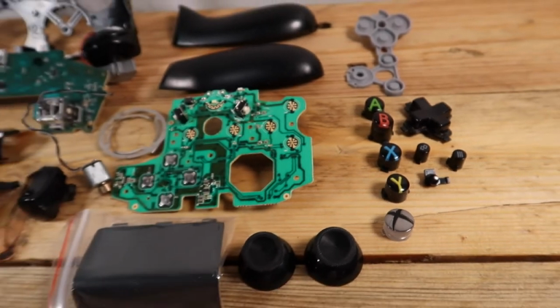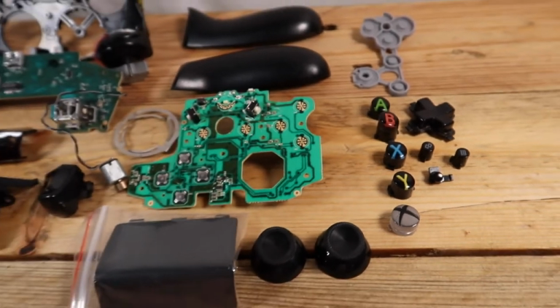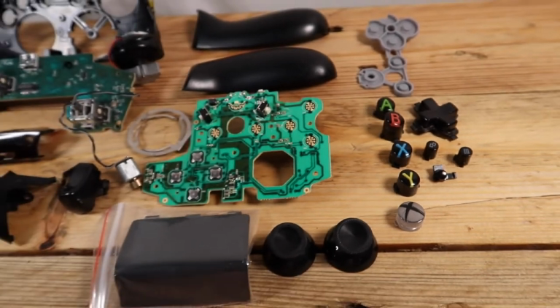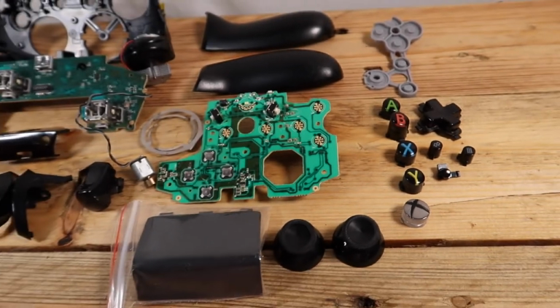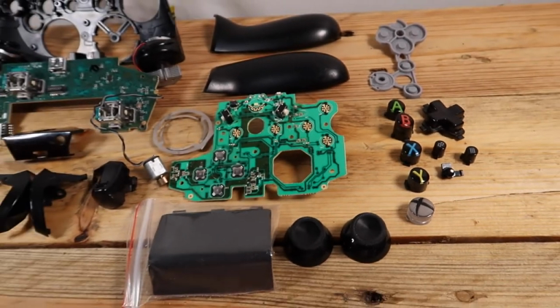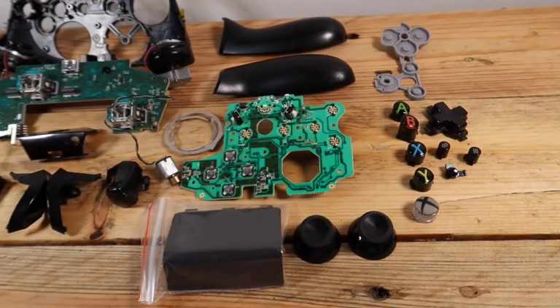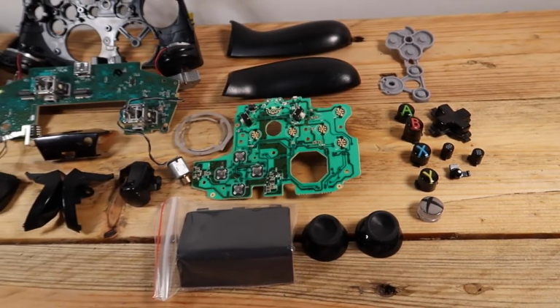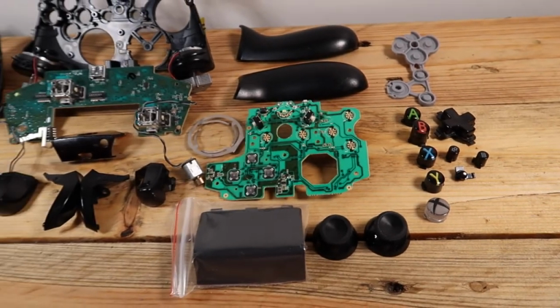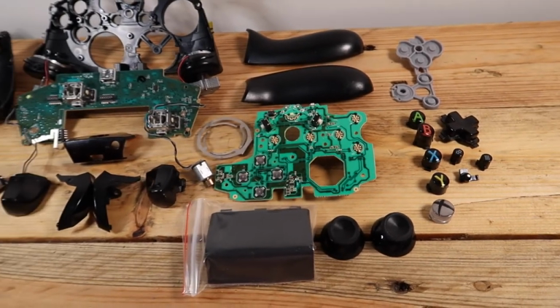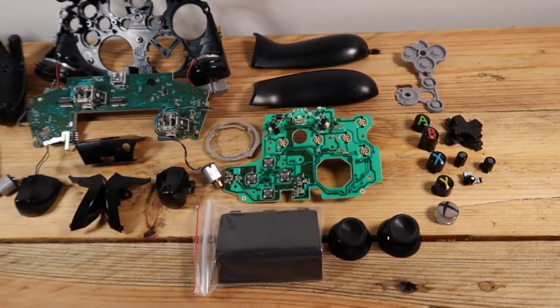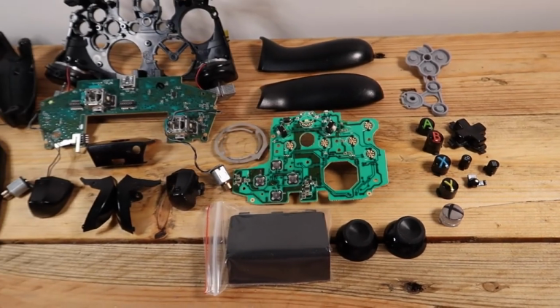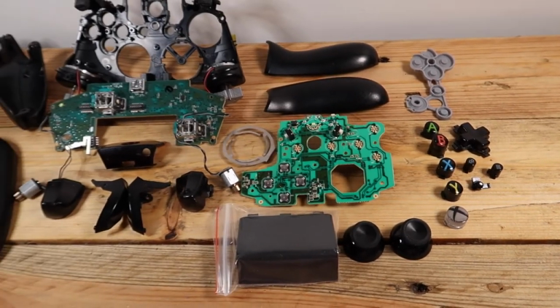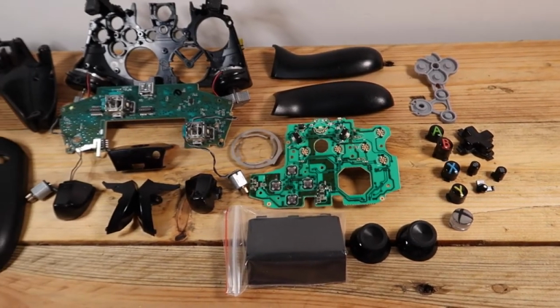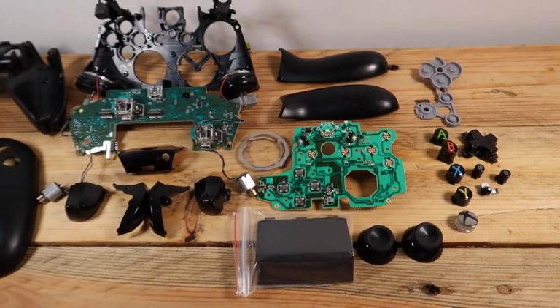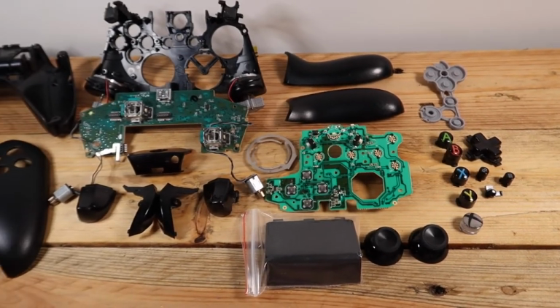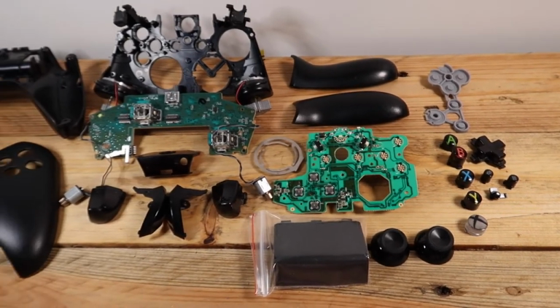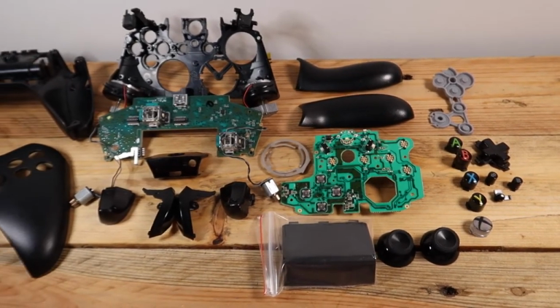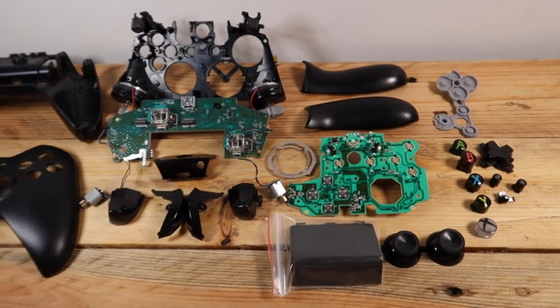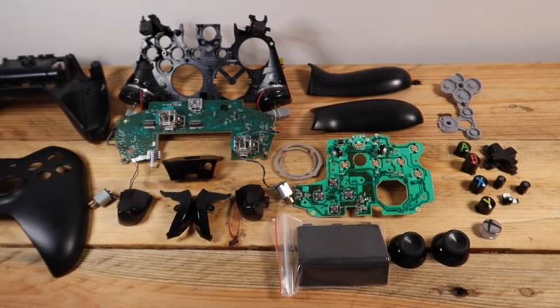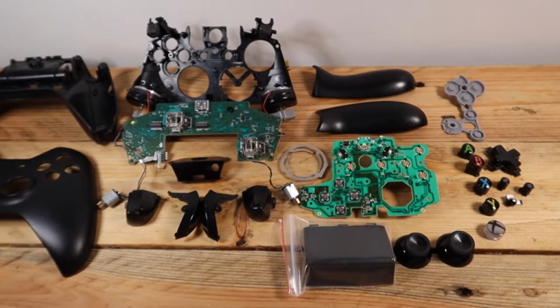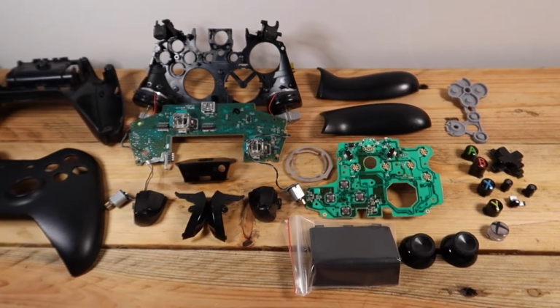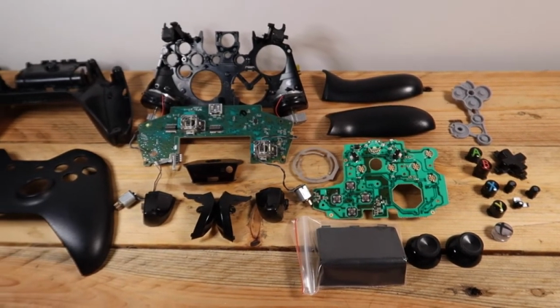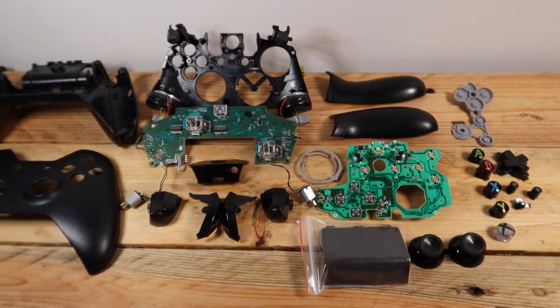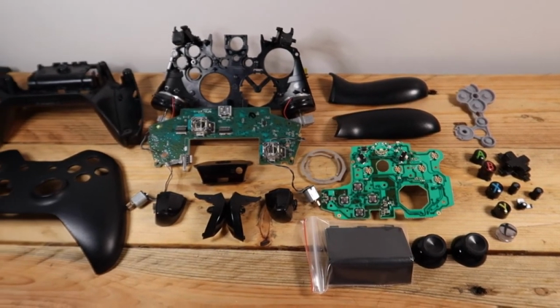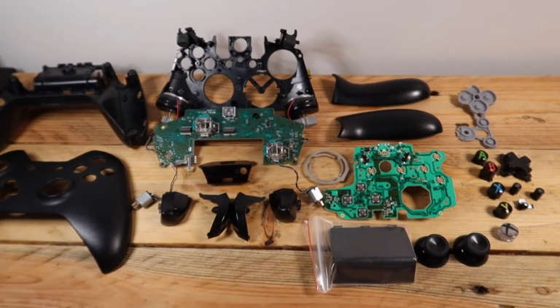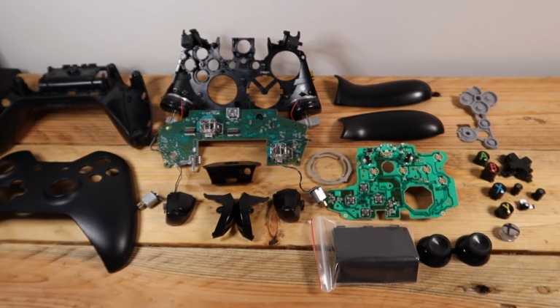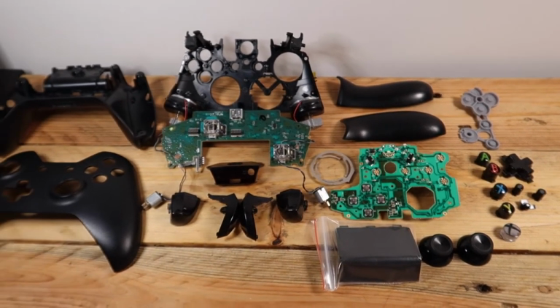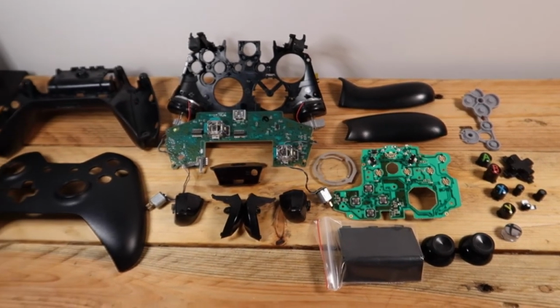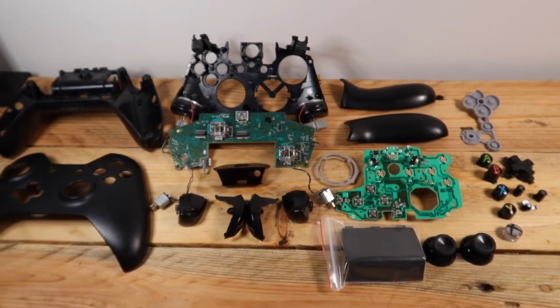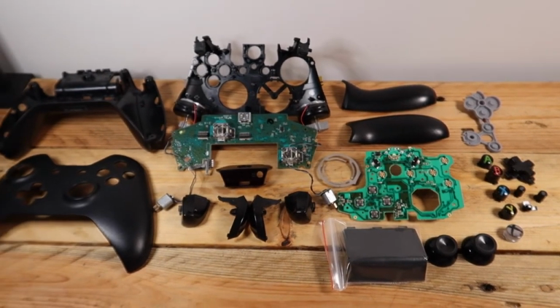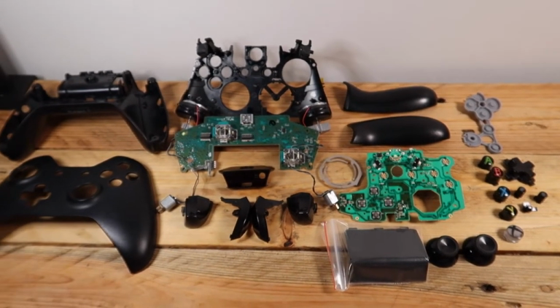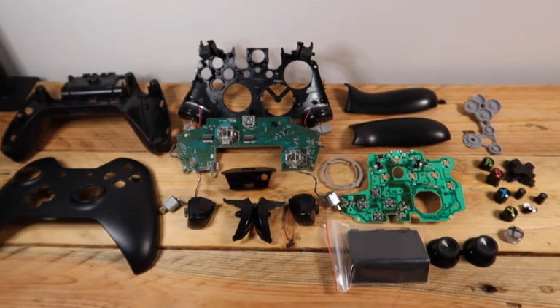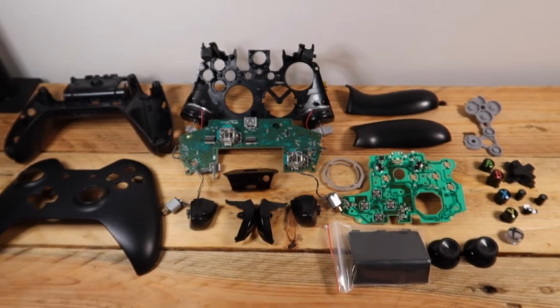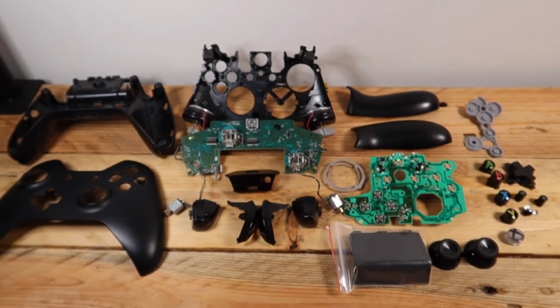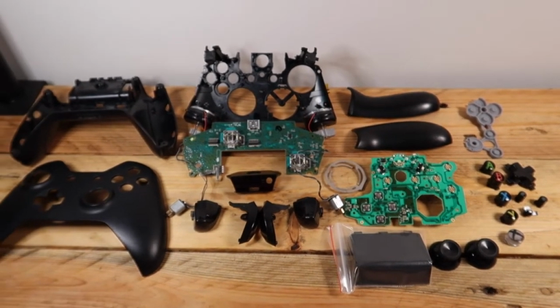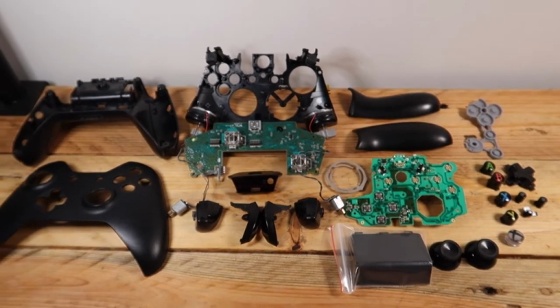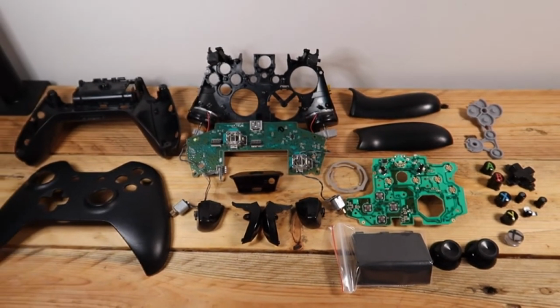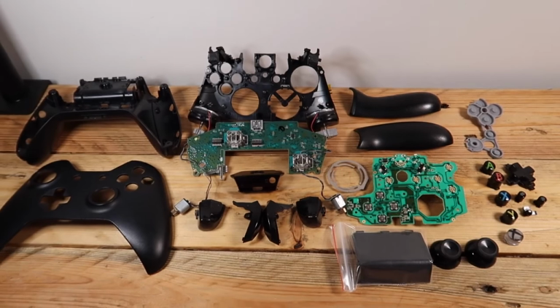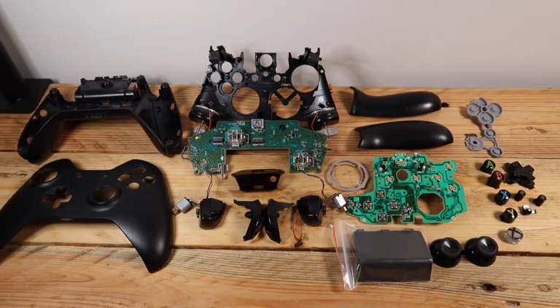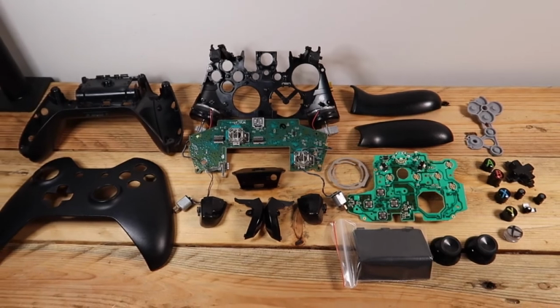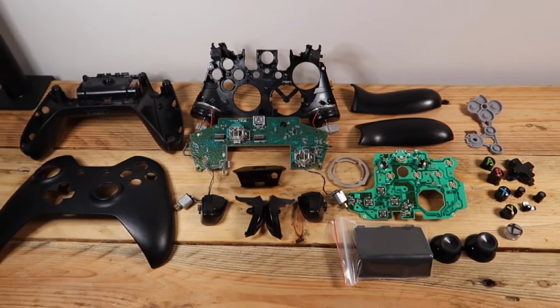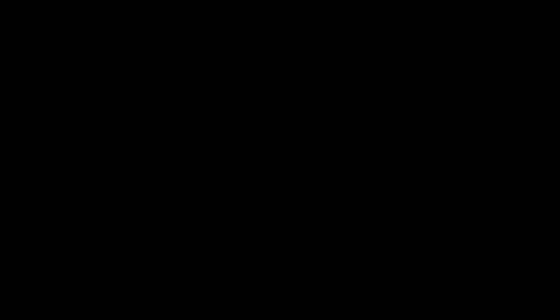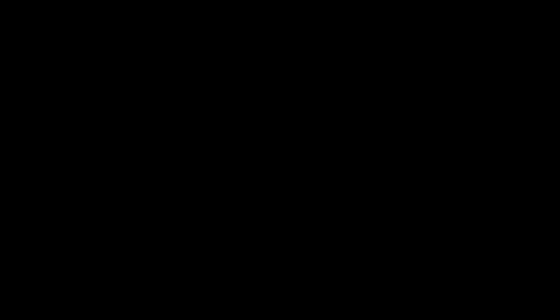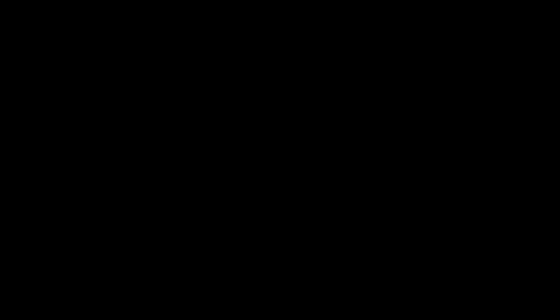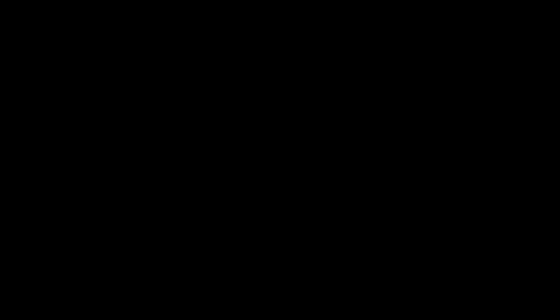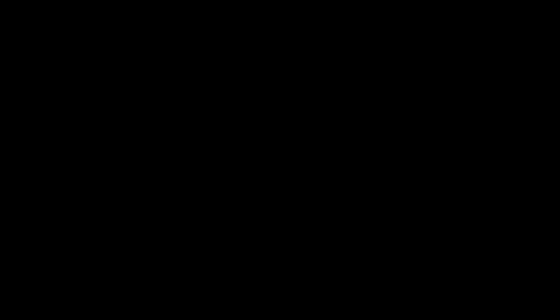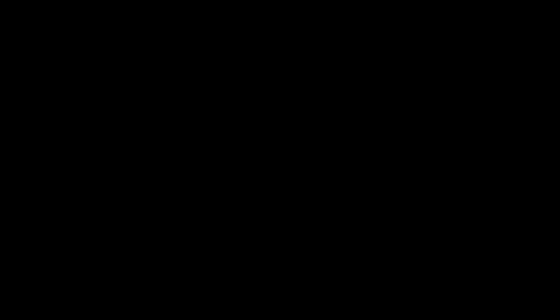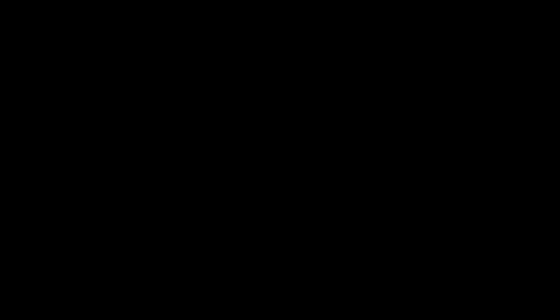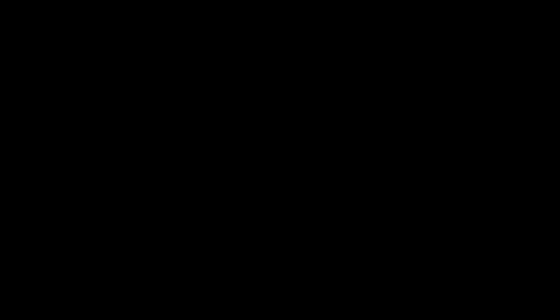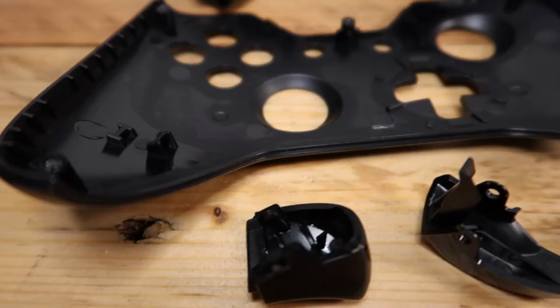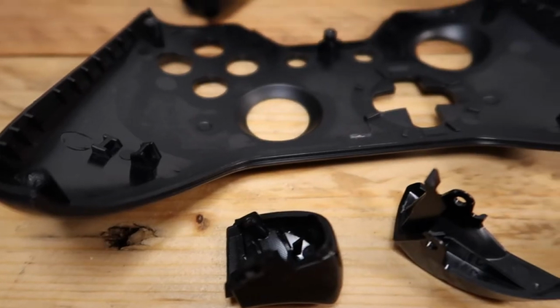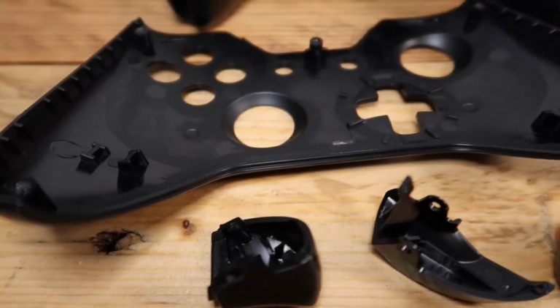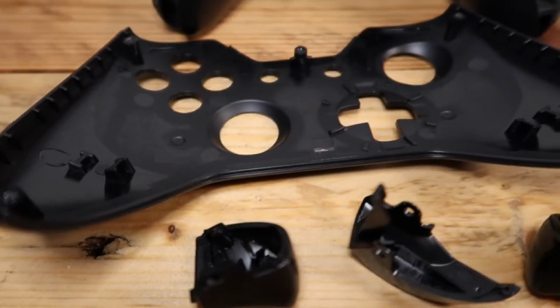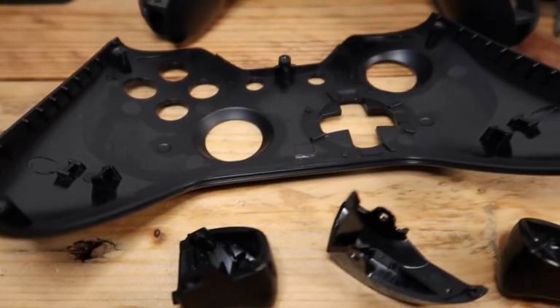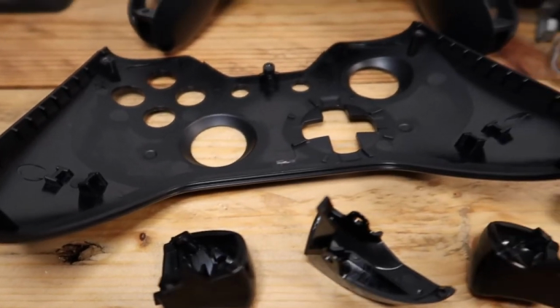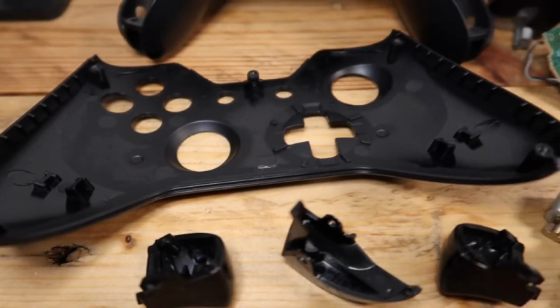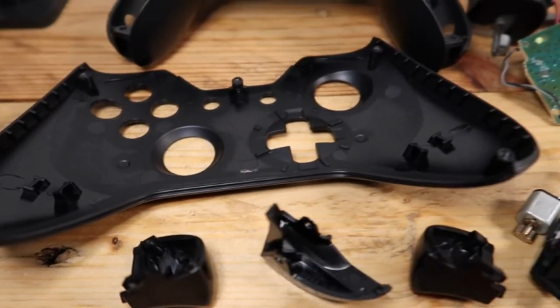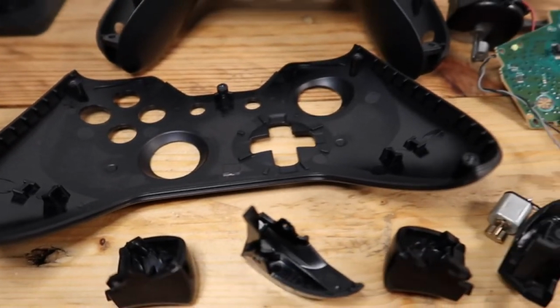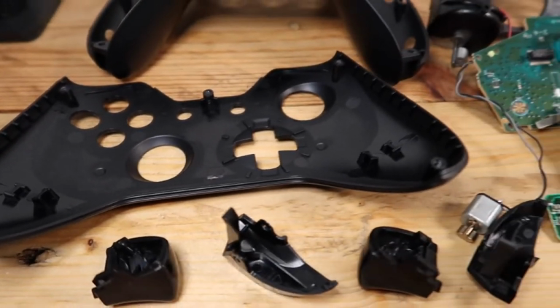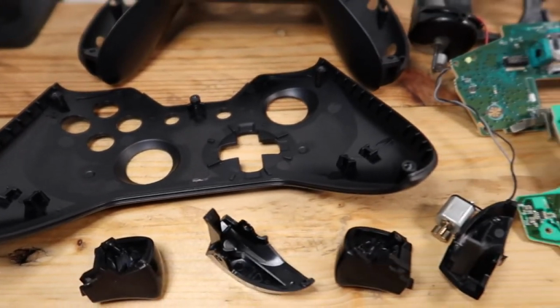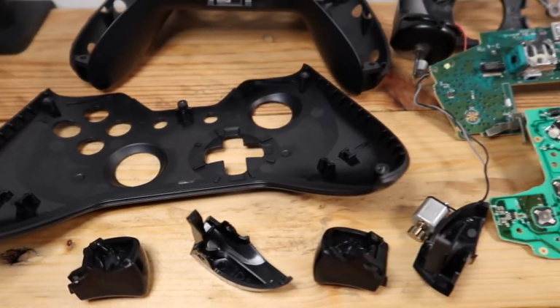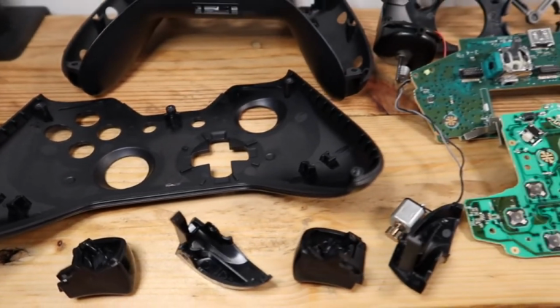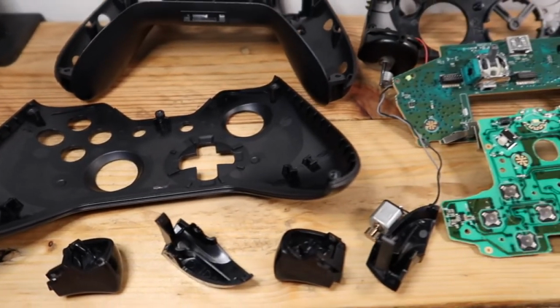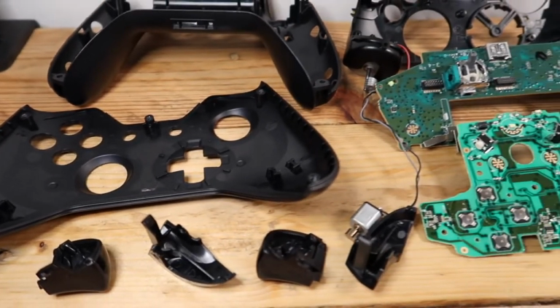And there we are — that's all the components of an Xbox One controller, including the new bits too. And with a quick scrub off camera, we're now ready to completely reassemble it all.